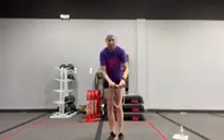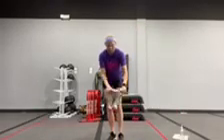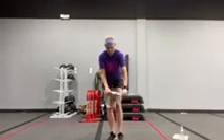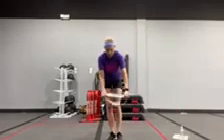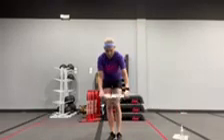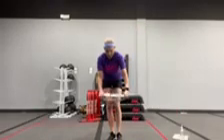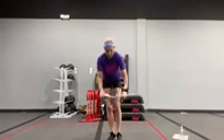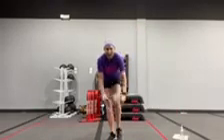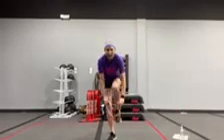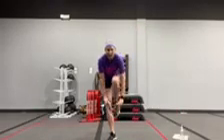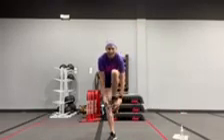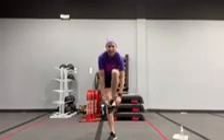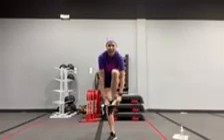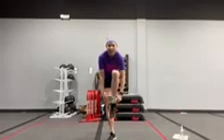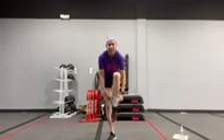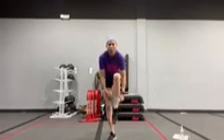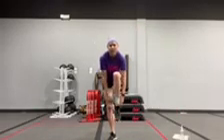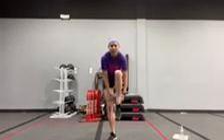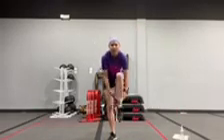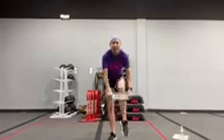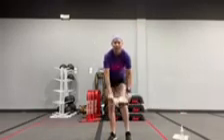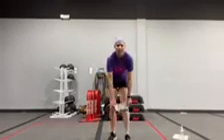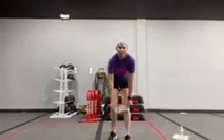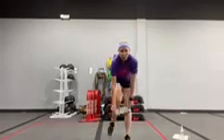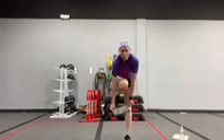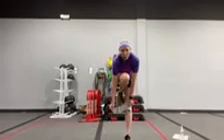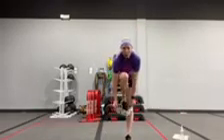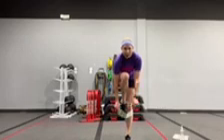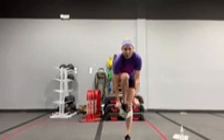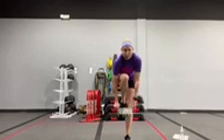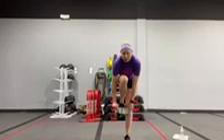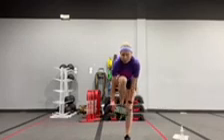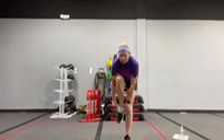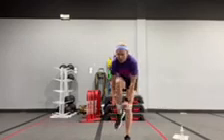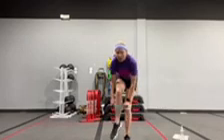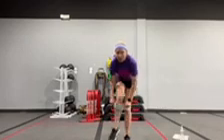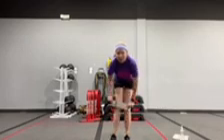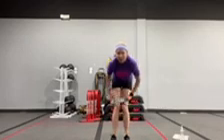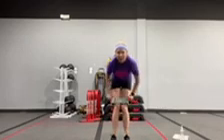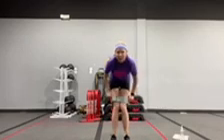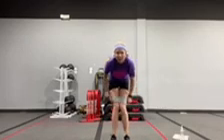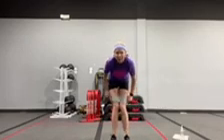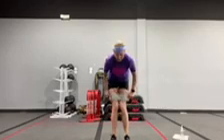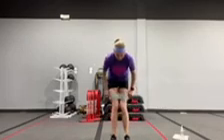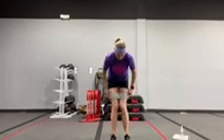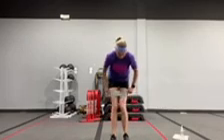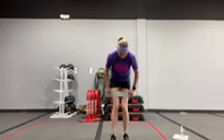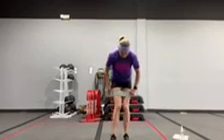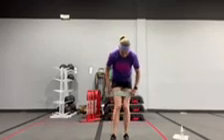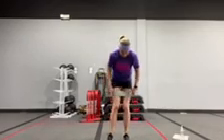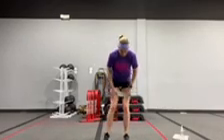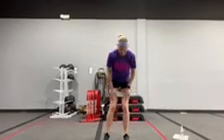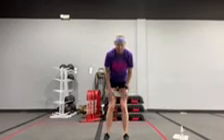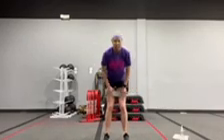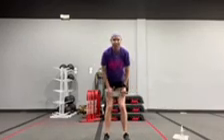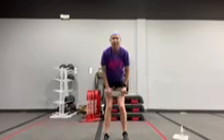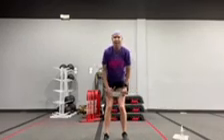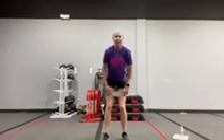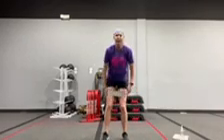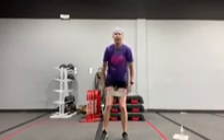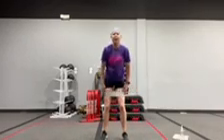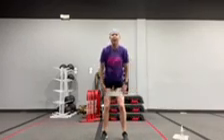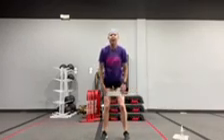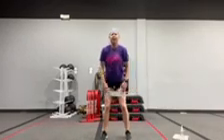First exercise is a pulsing squat for 3 pulses. So get that band on. It's going to go above your knees, on your thighs.